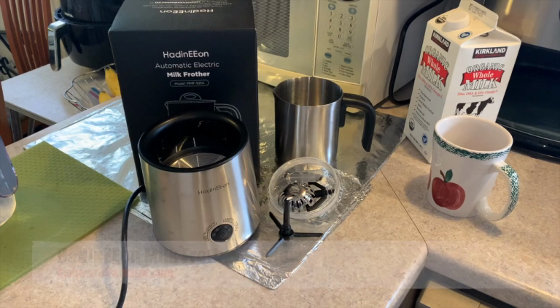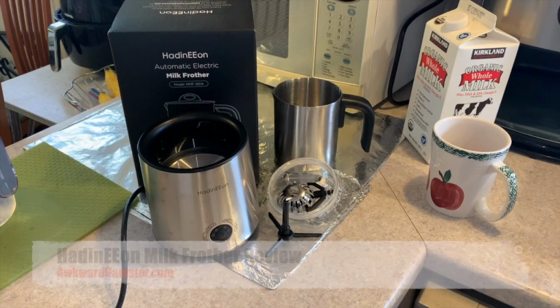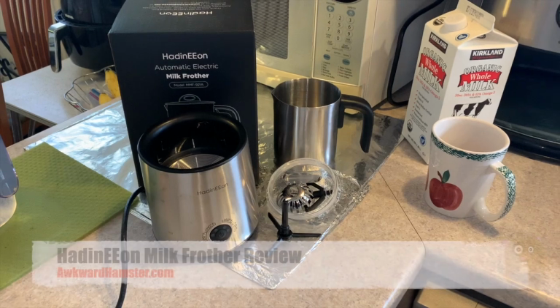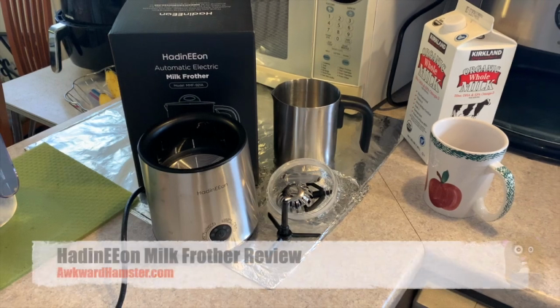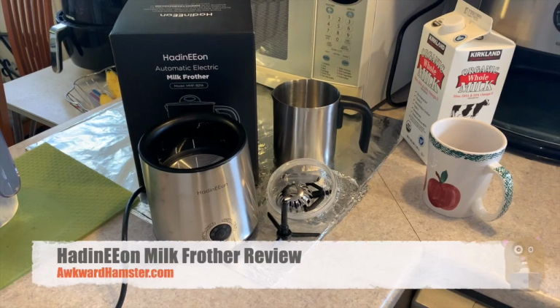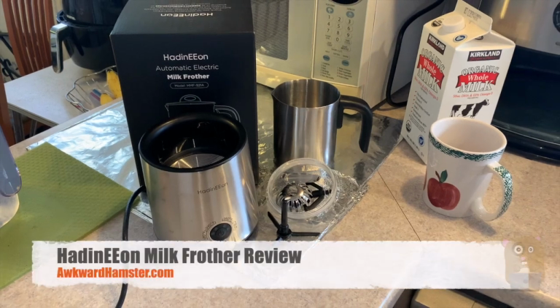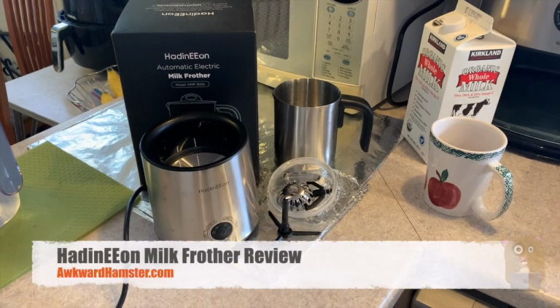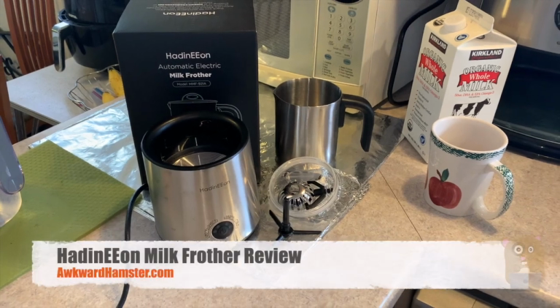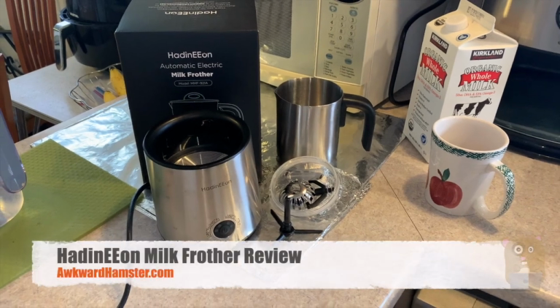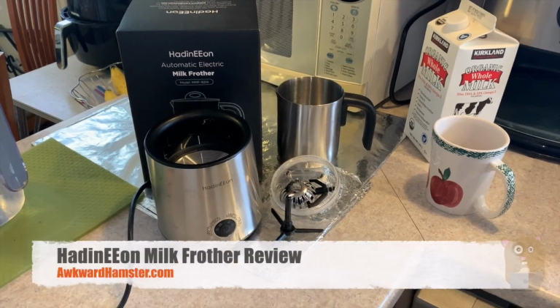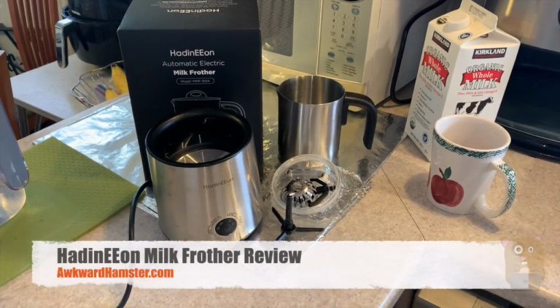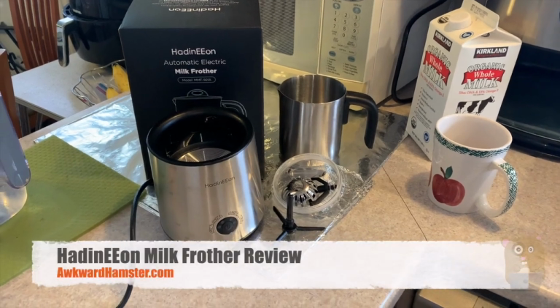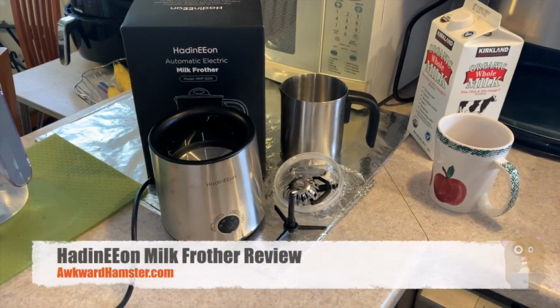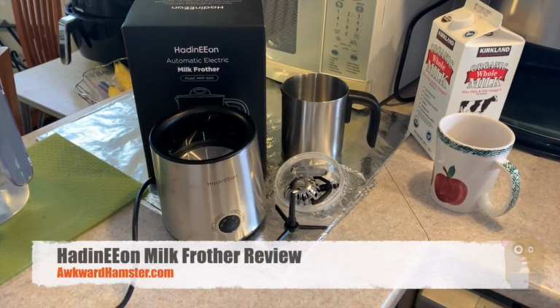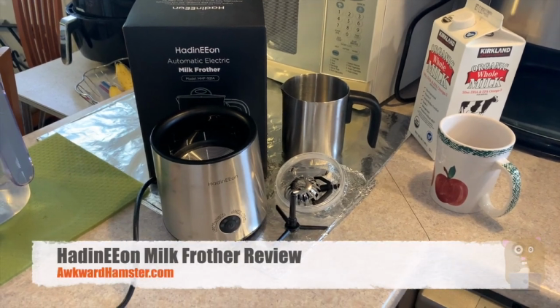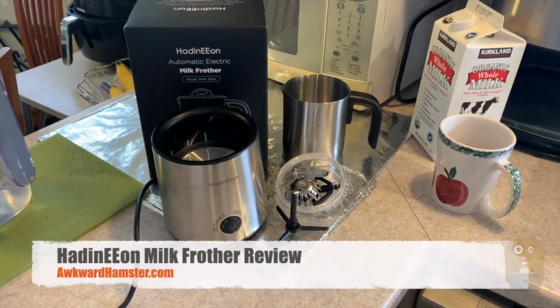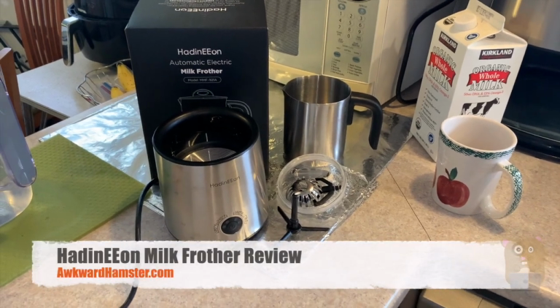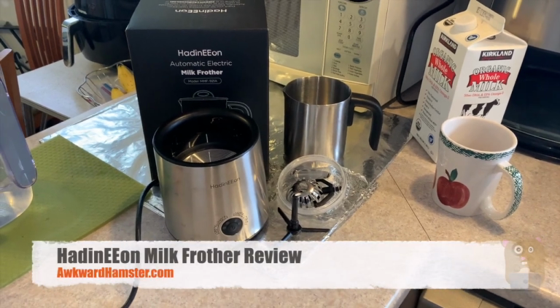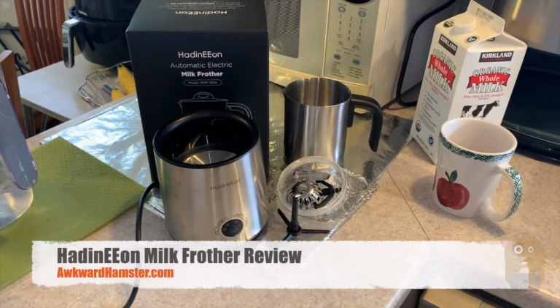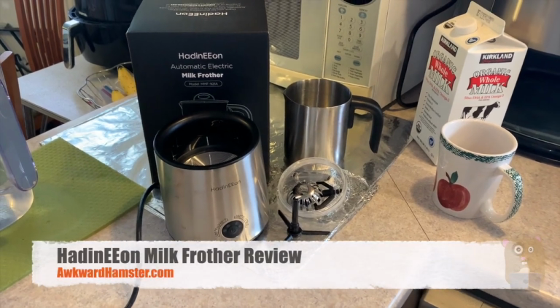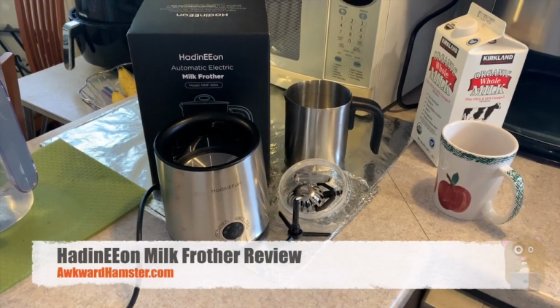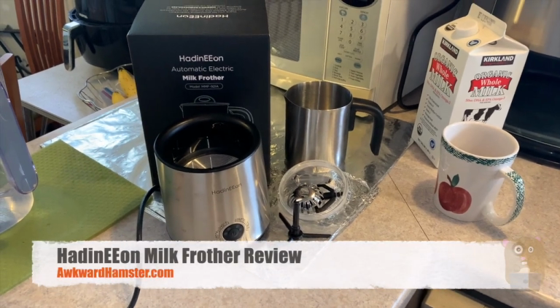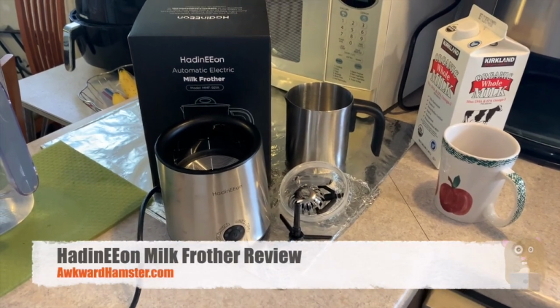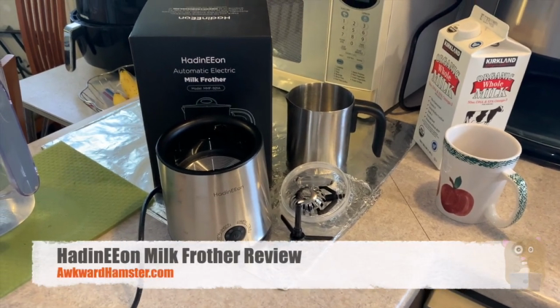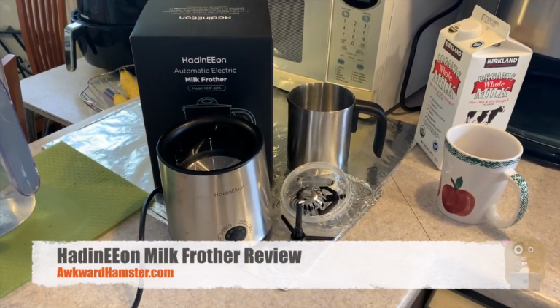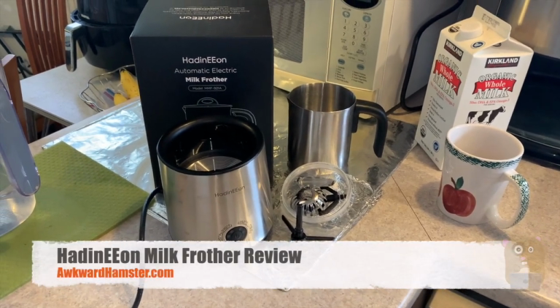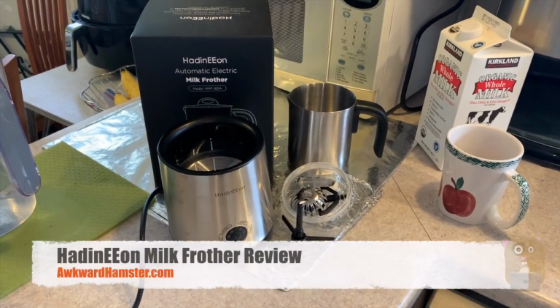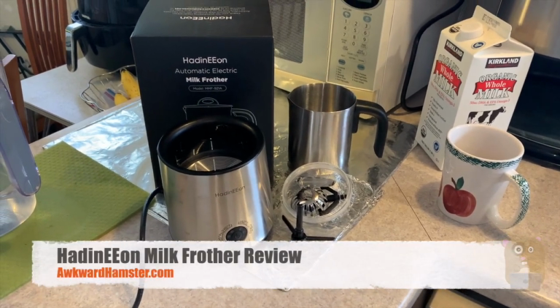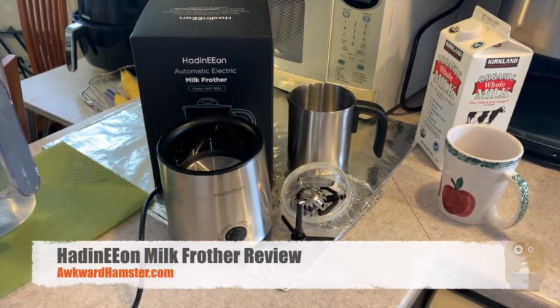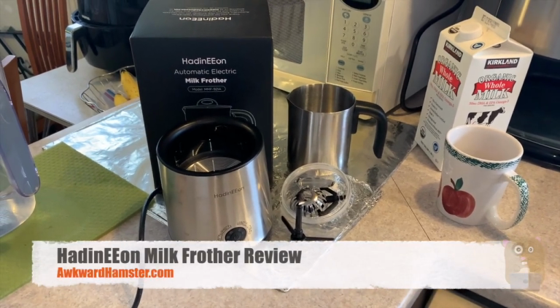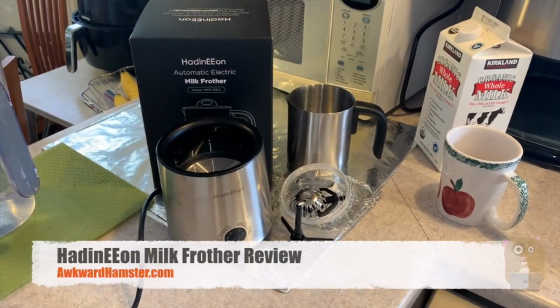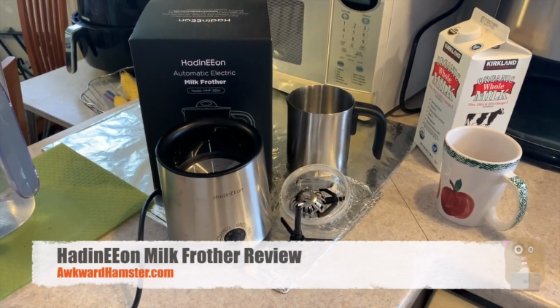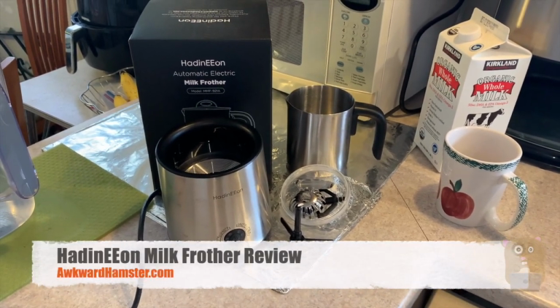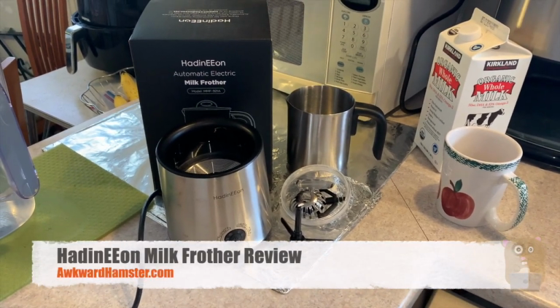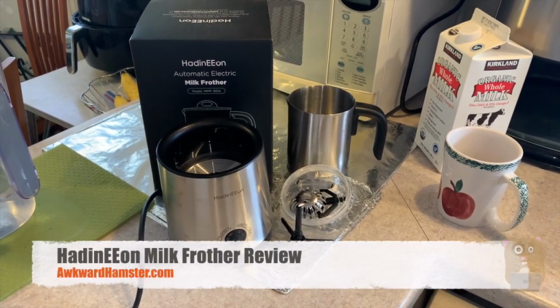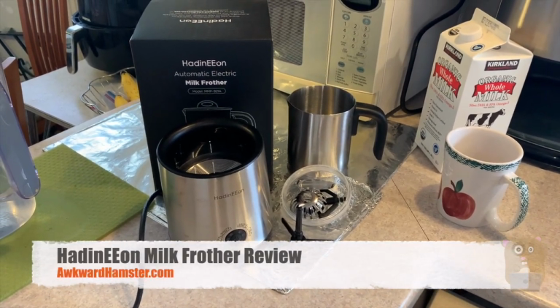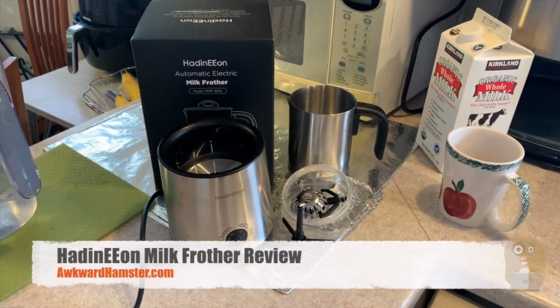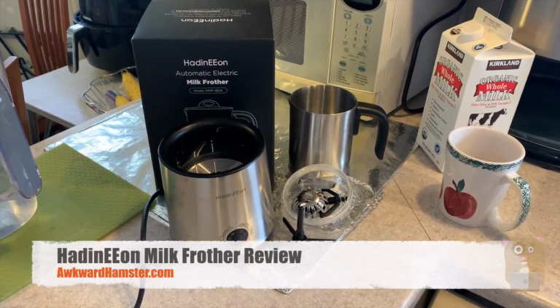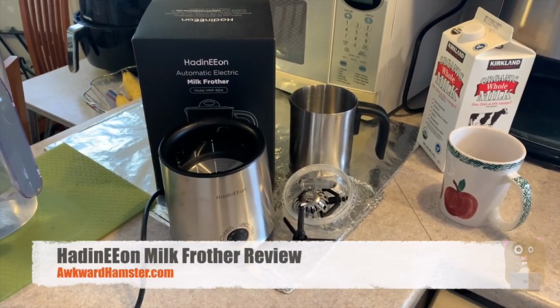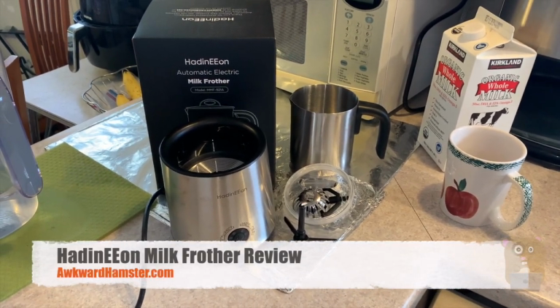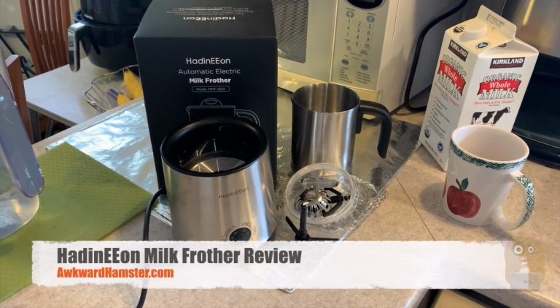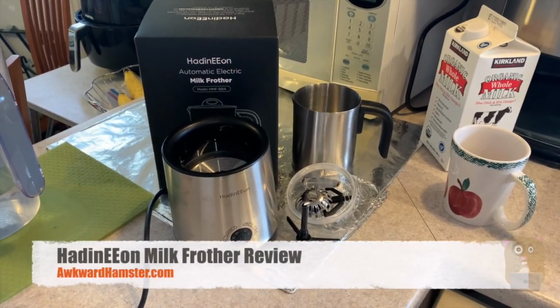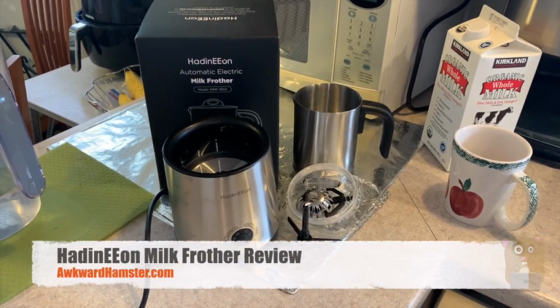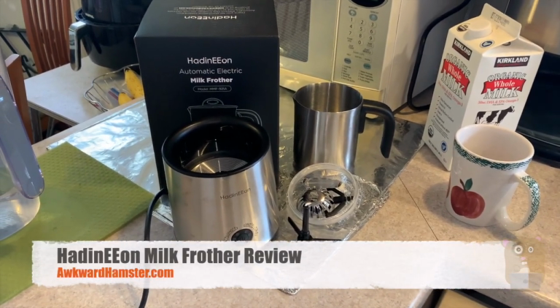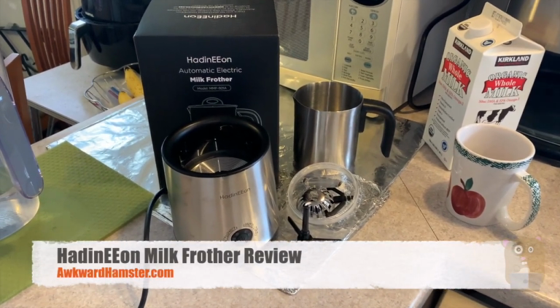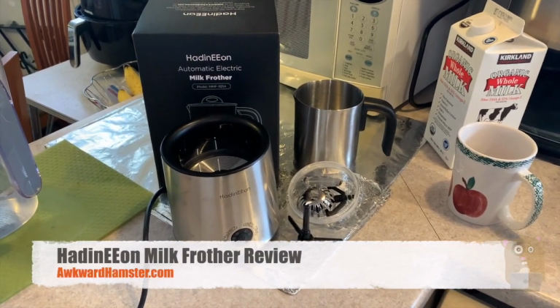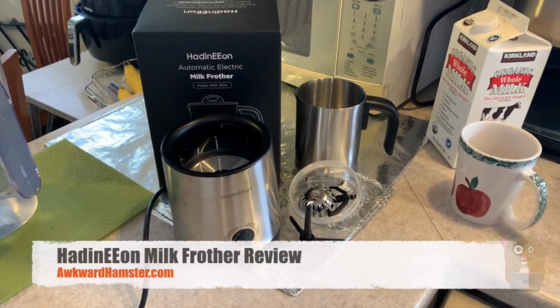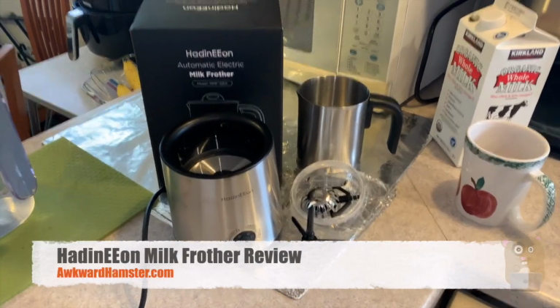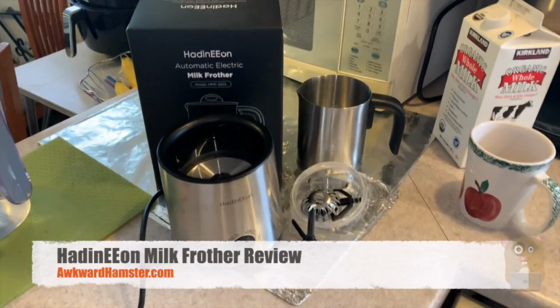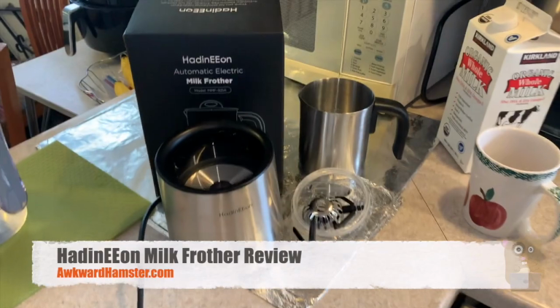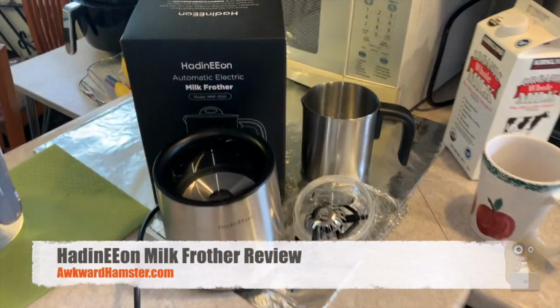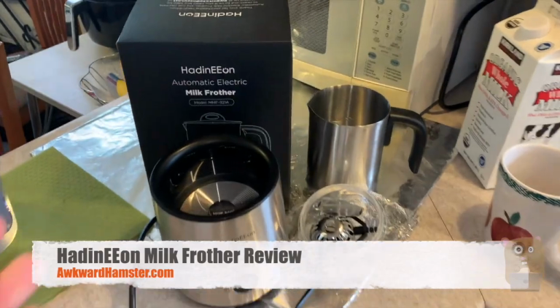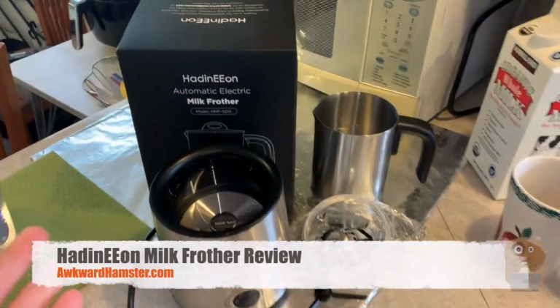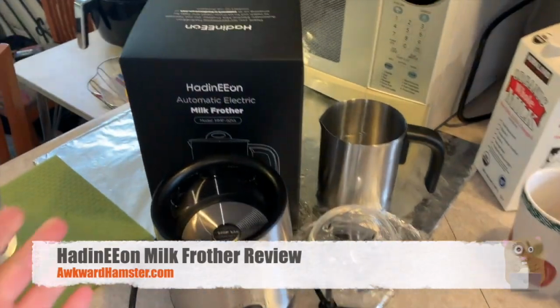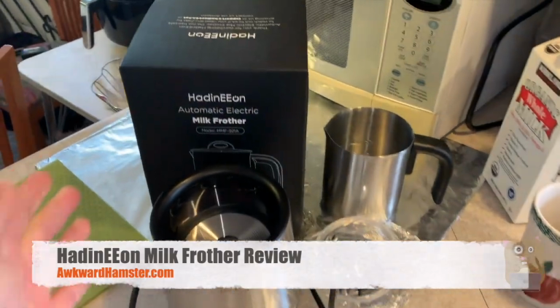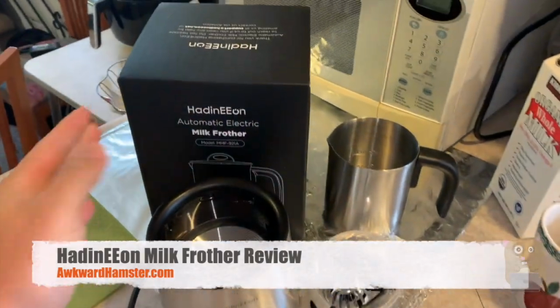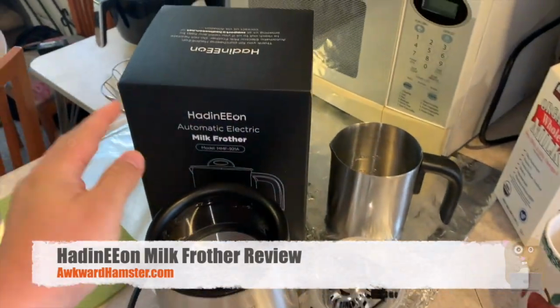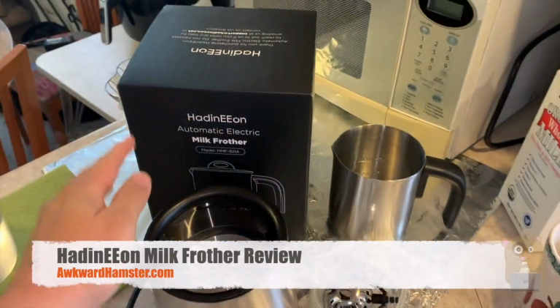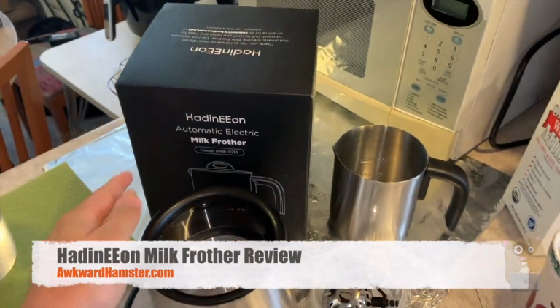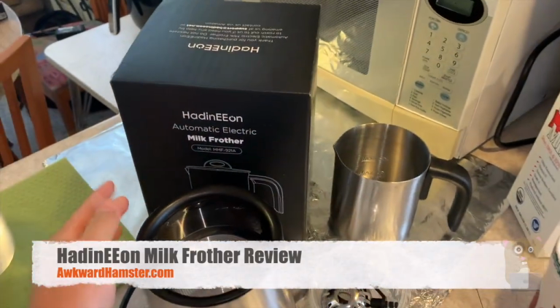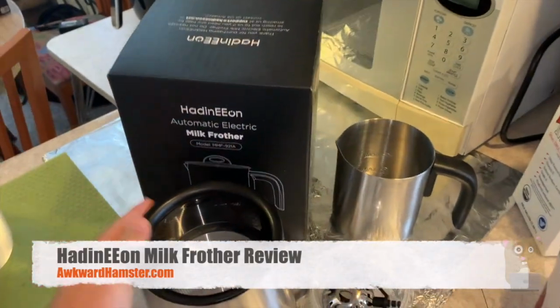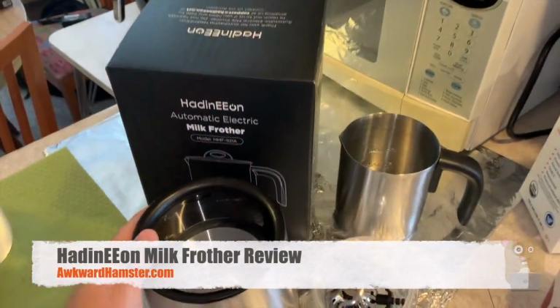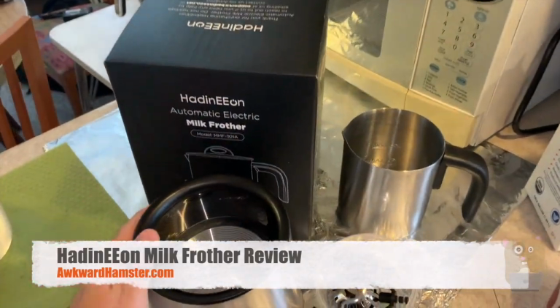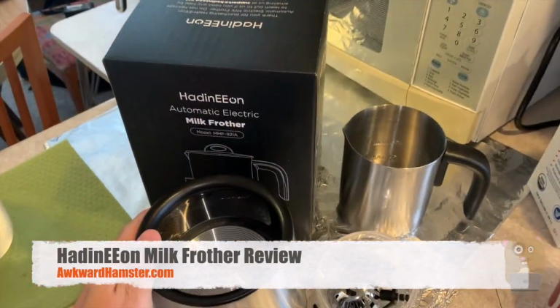Hi, welcome to Uncle Ramster. Today I'll be reviewing this milk frother or hot chocolate maker.